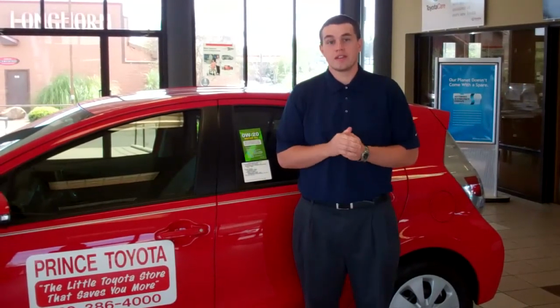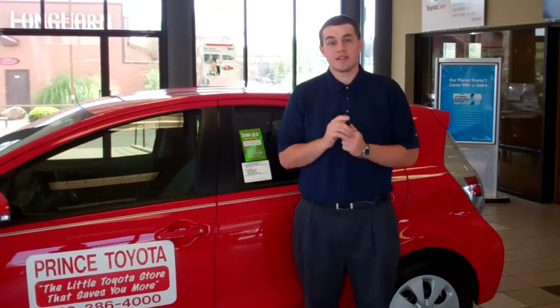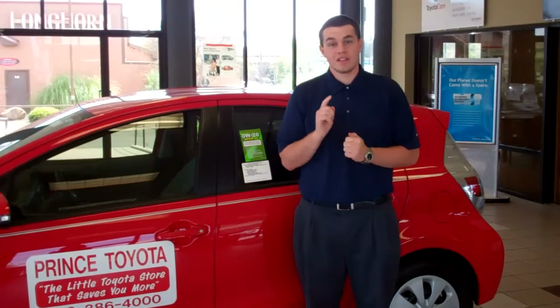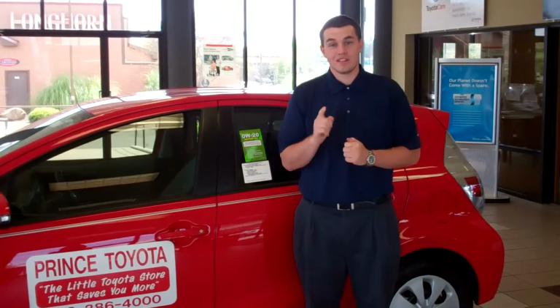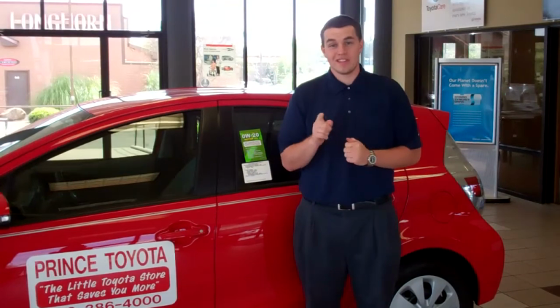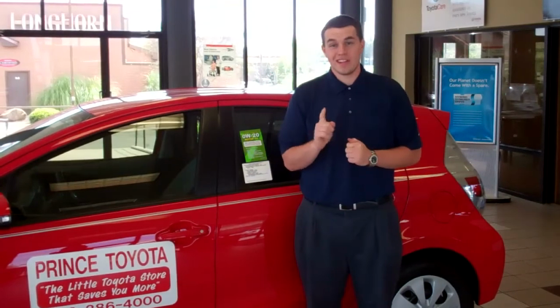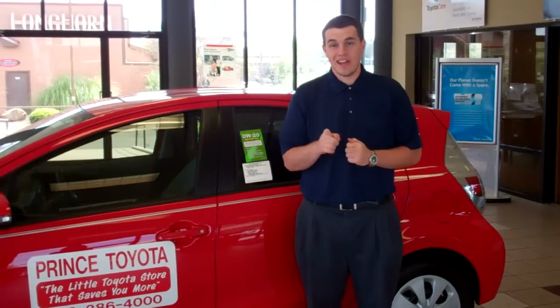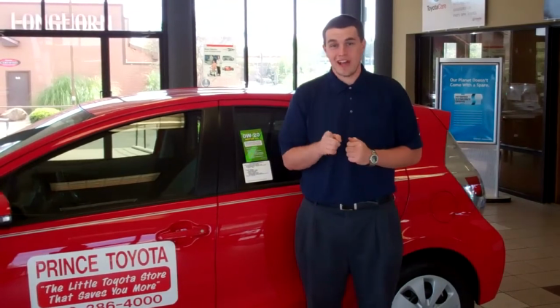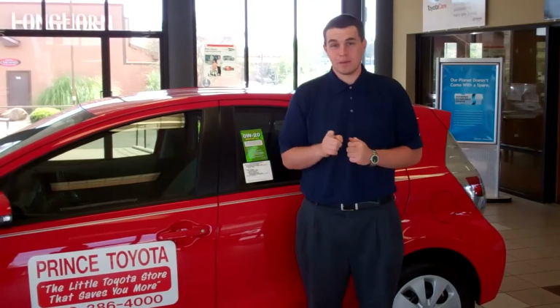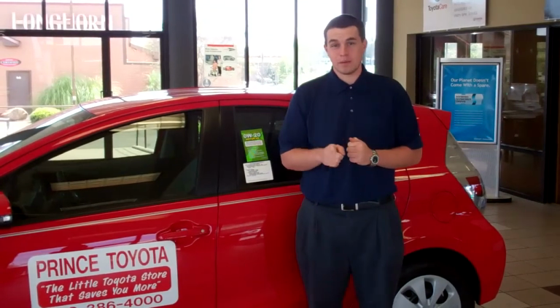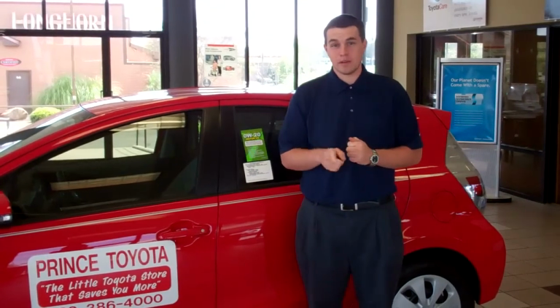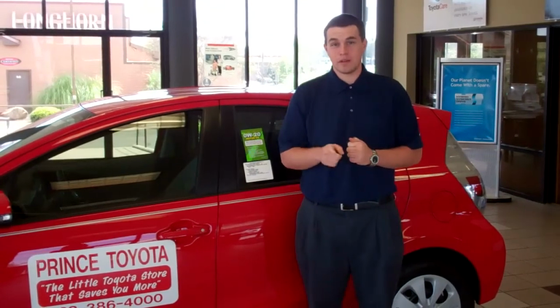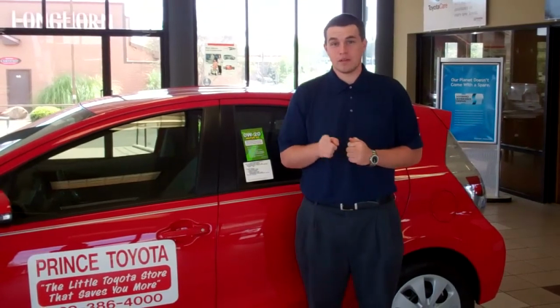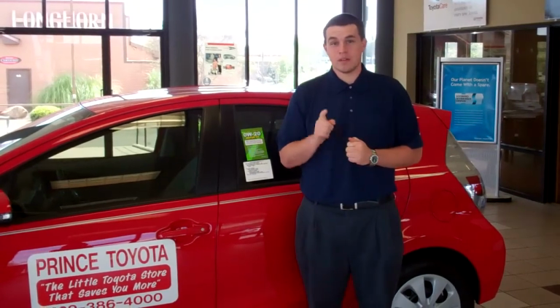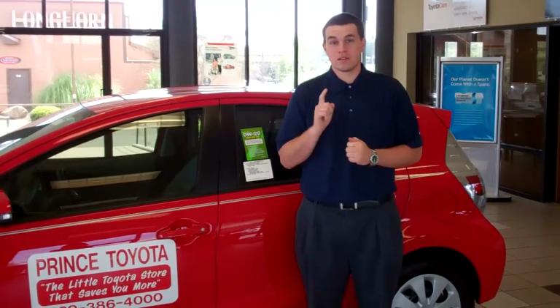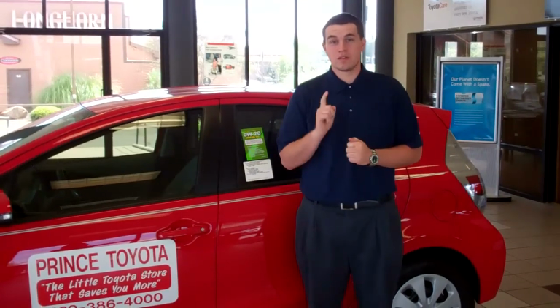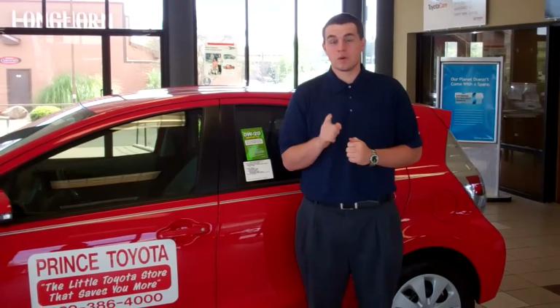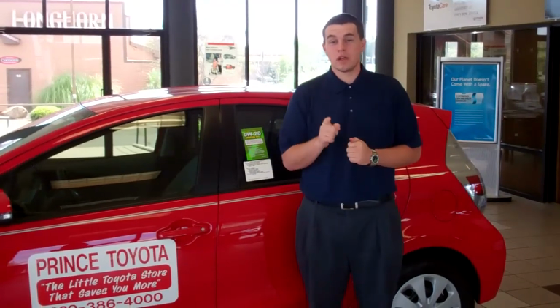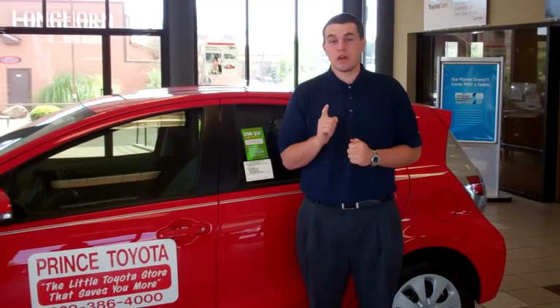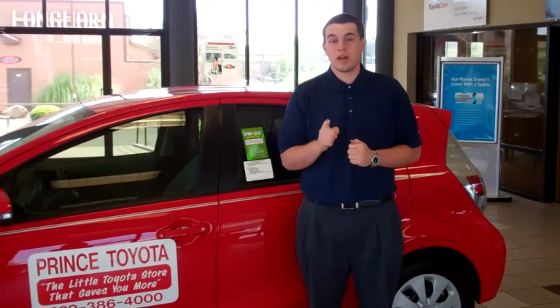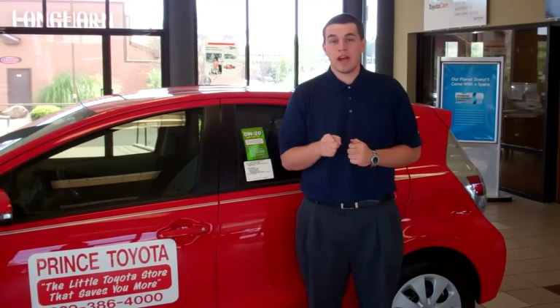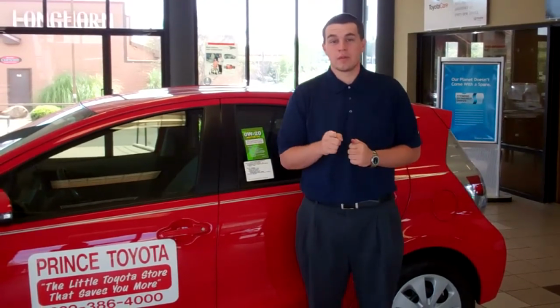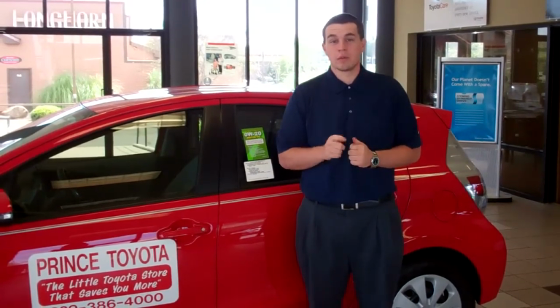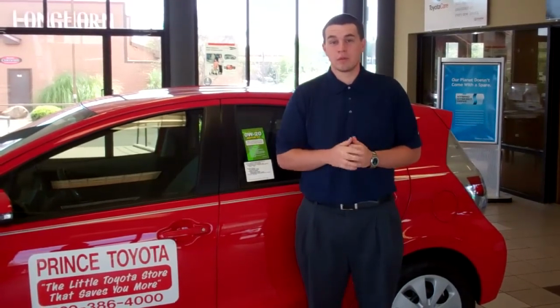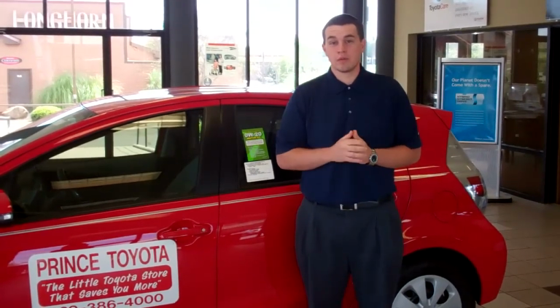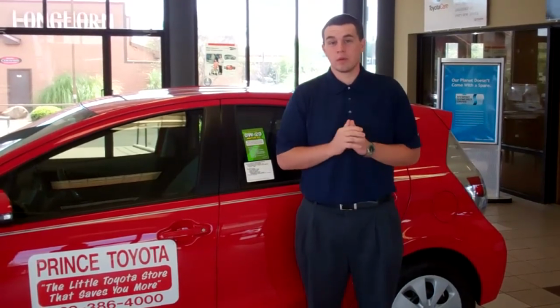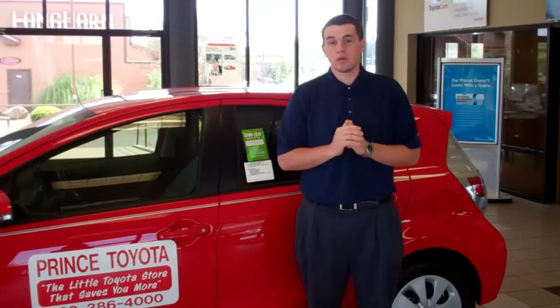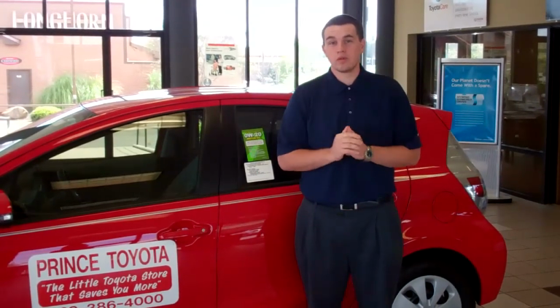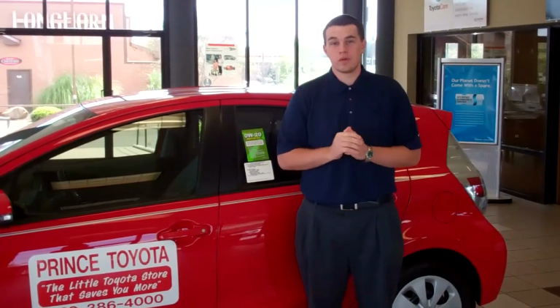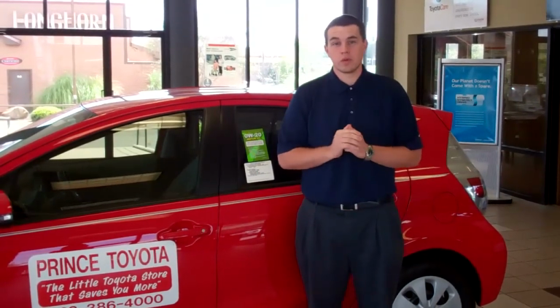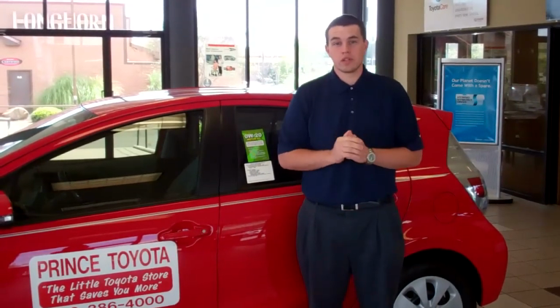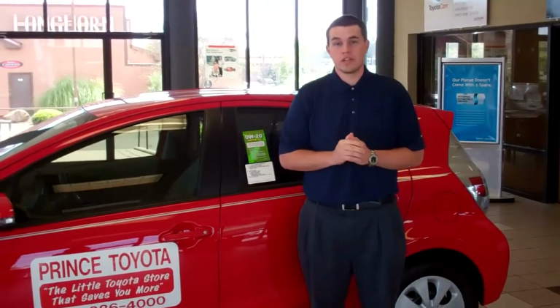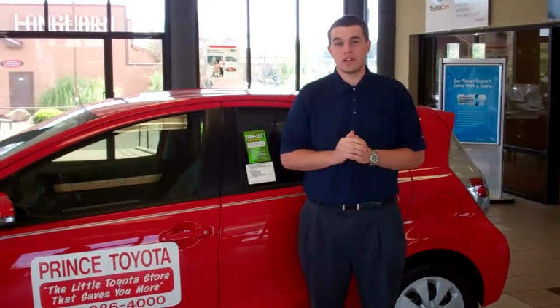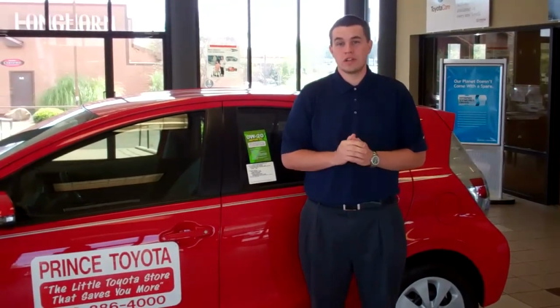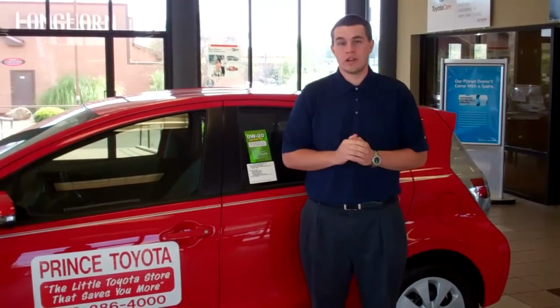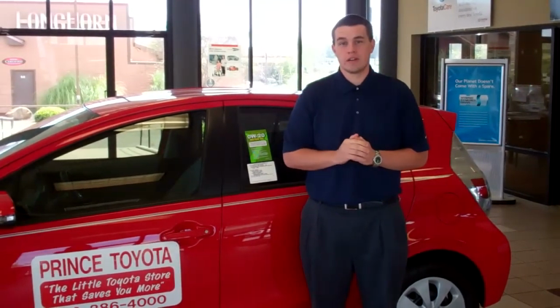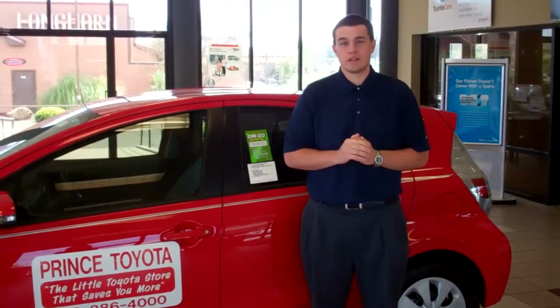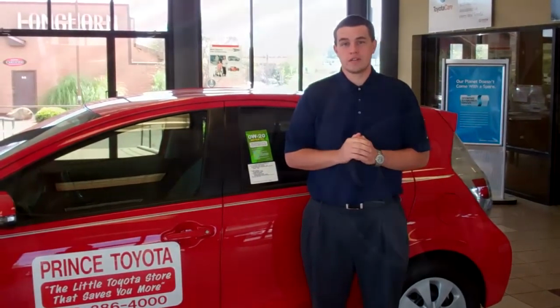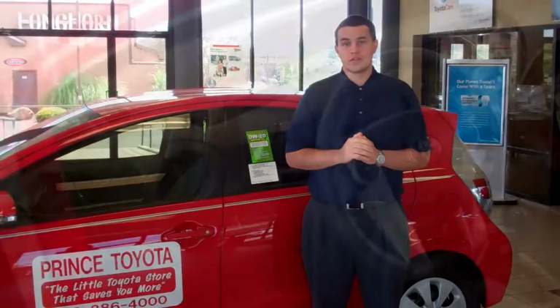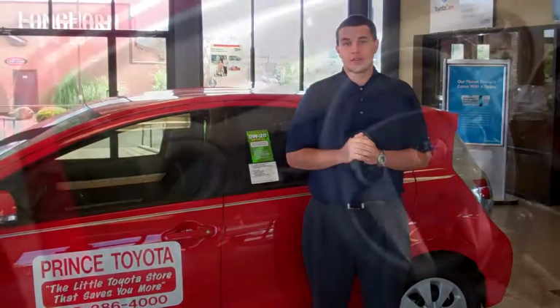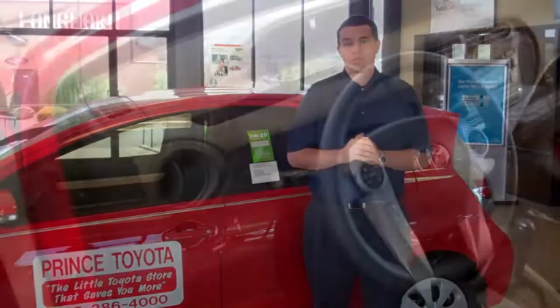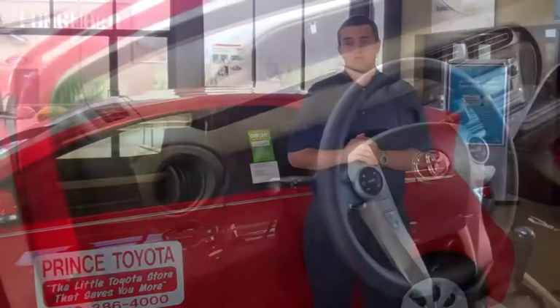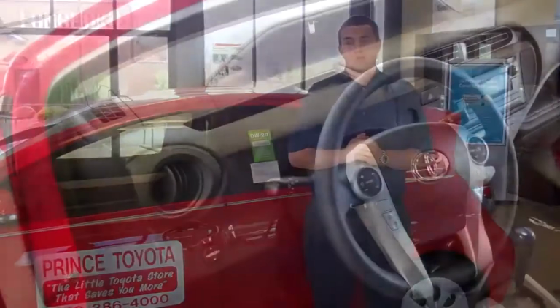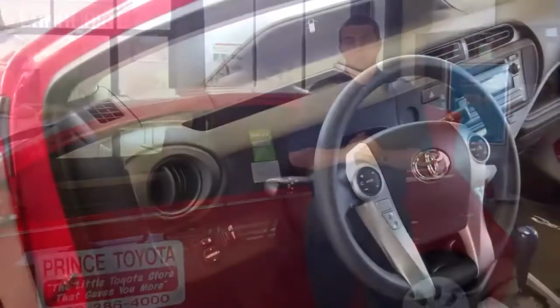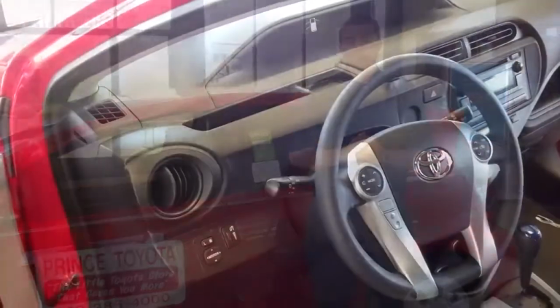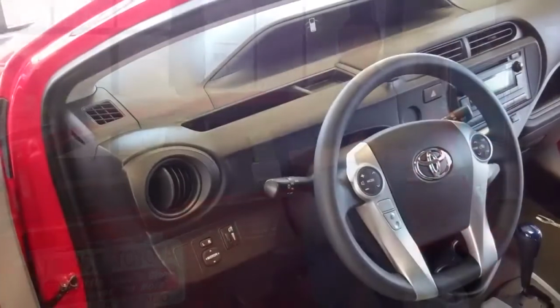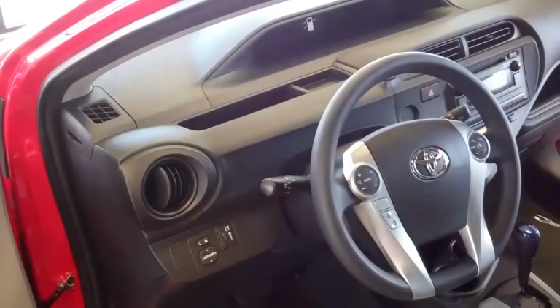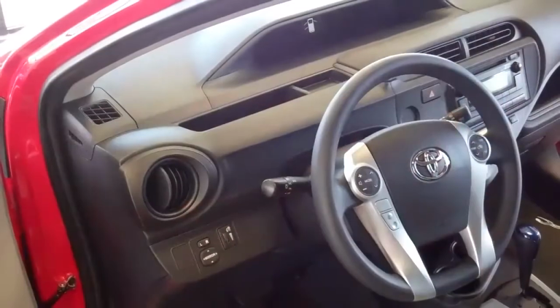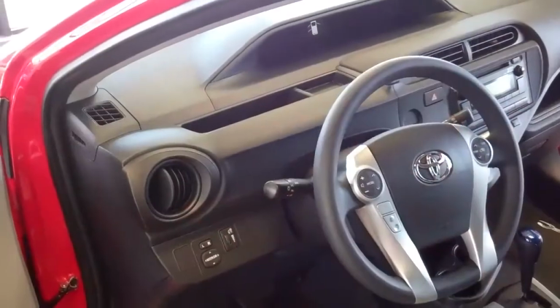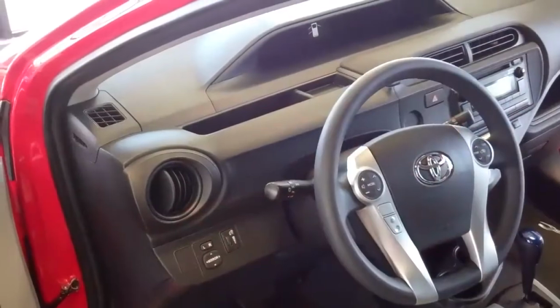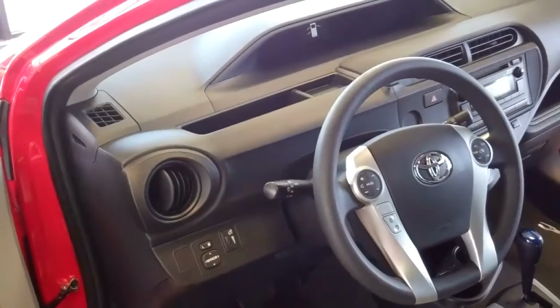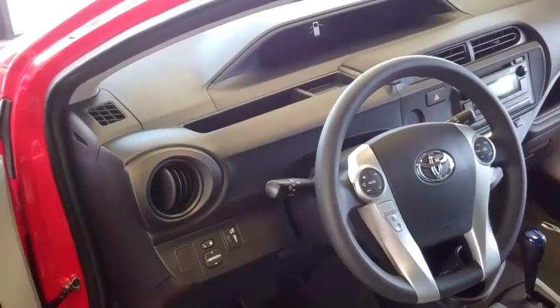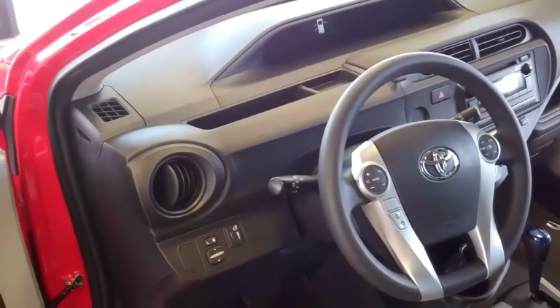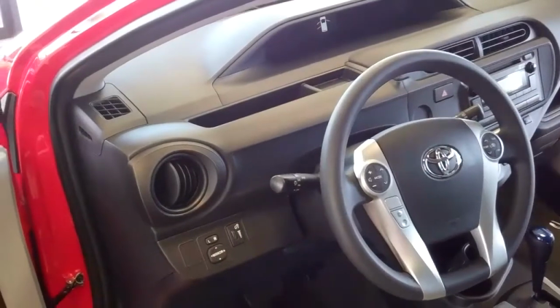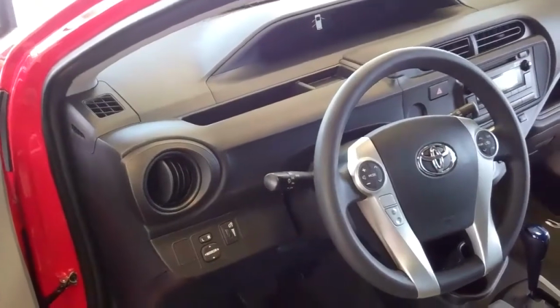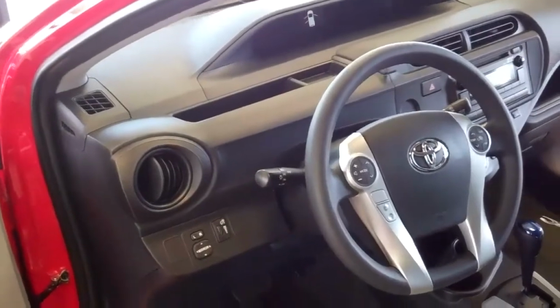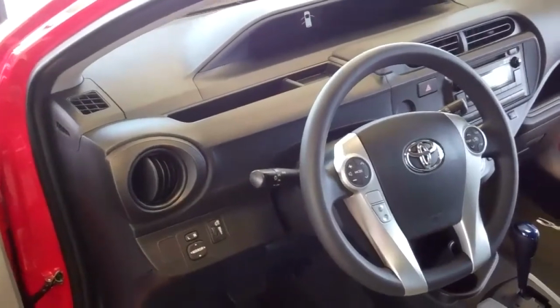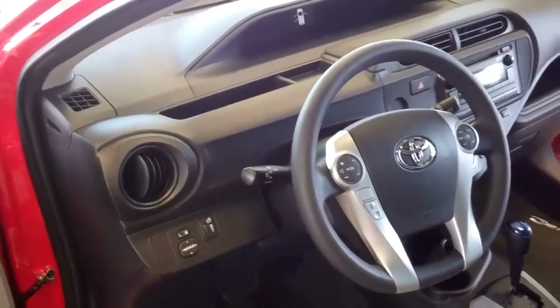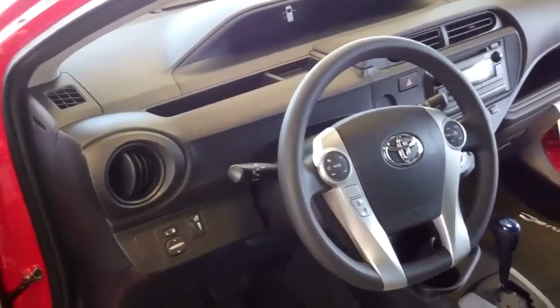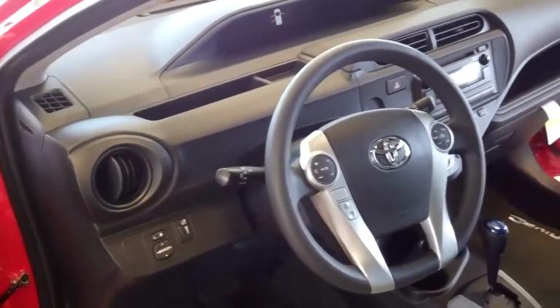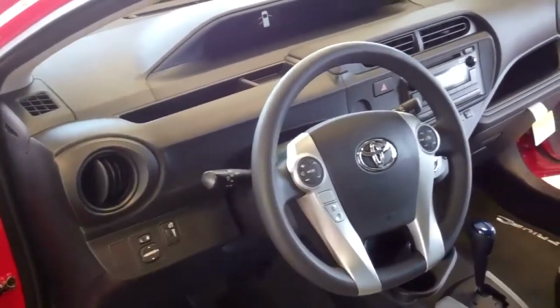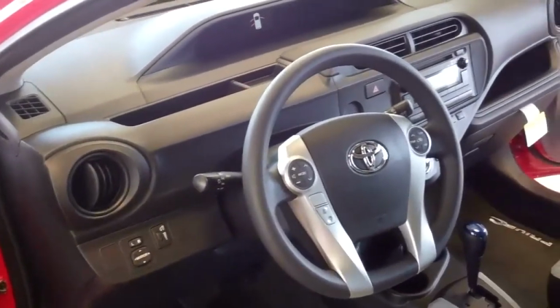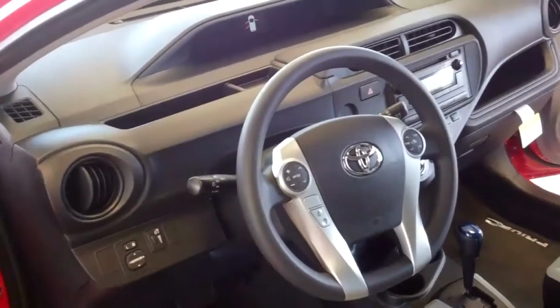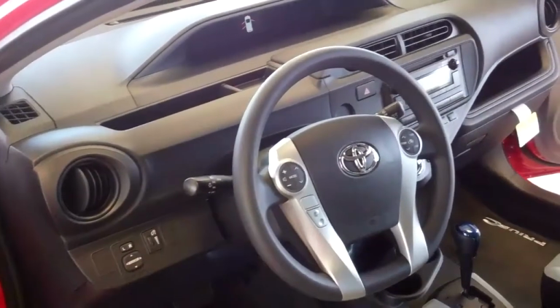It's not just any hybrid though. It's a Toyota hybrid with a proven 14-year heritage, with a base MSRP of $18,950.